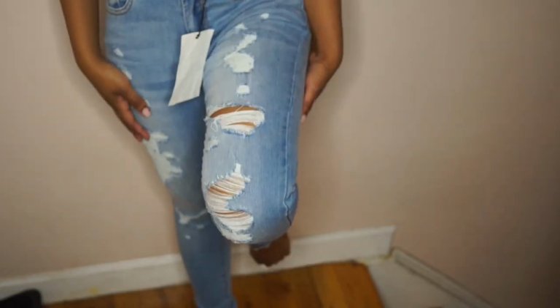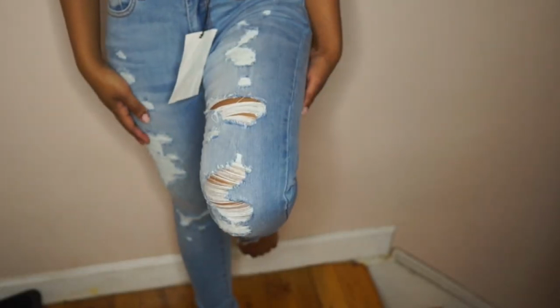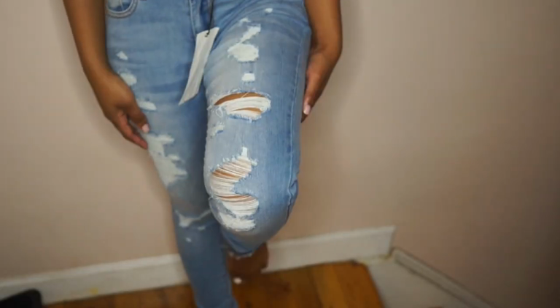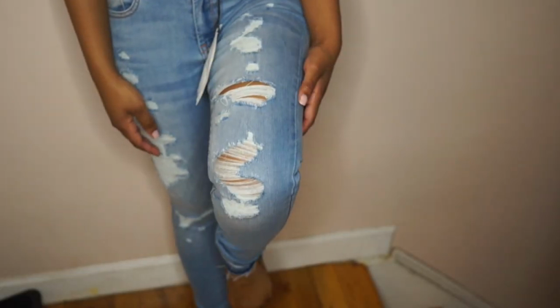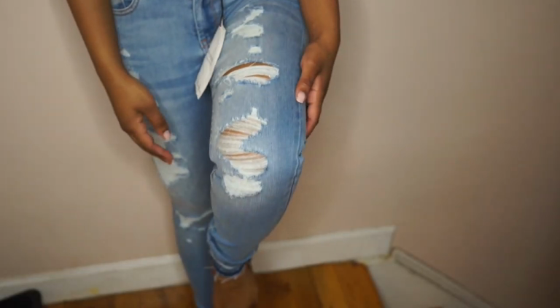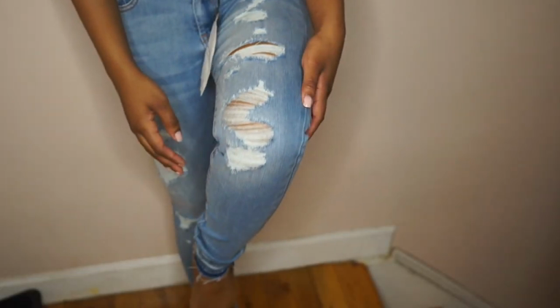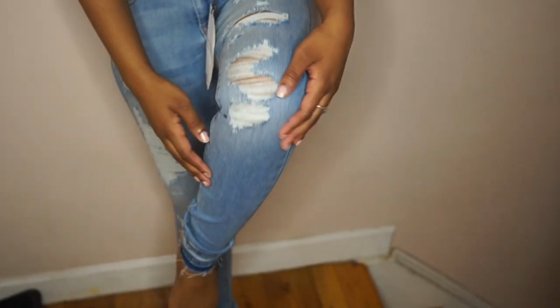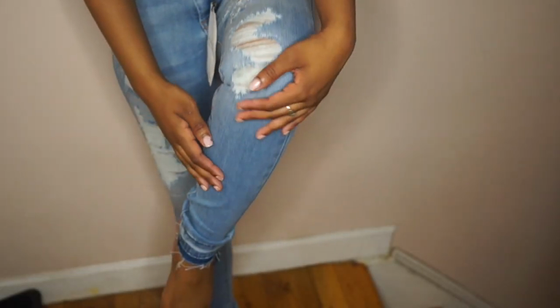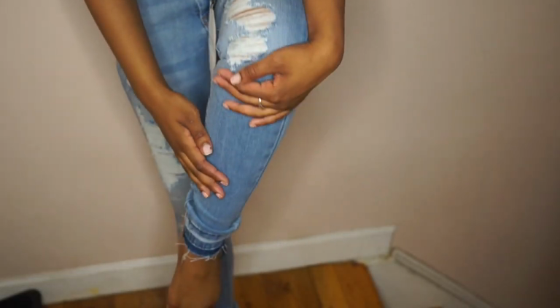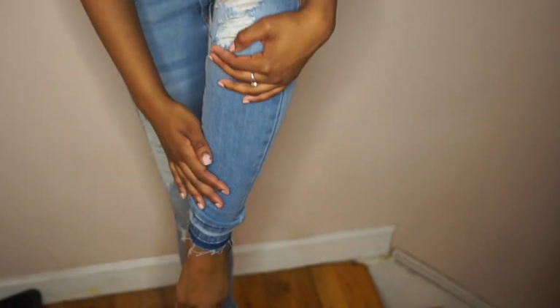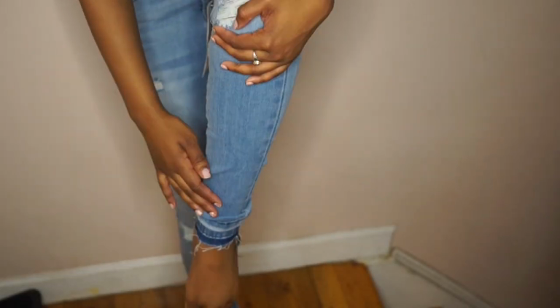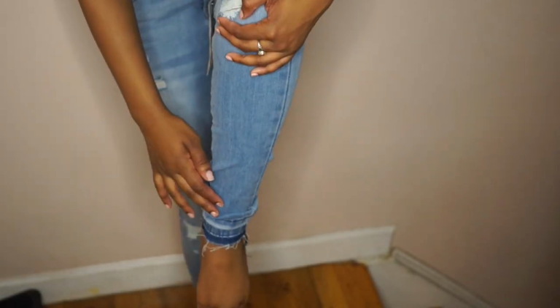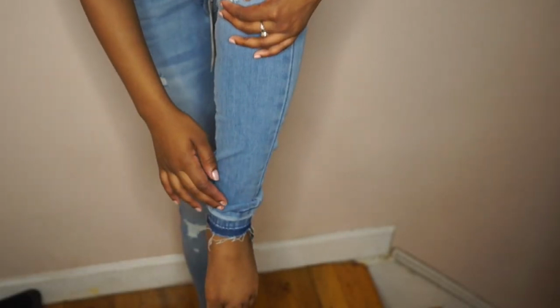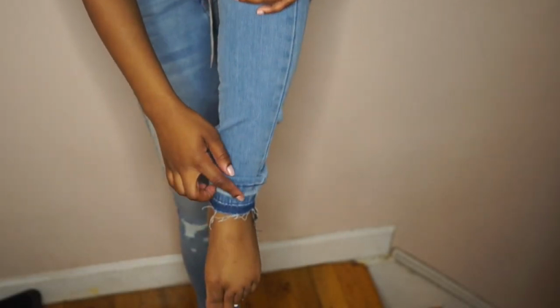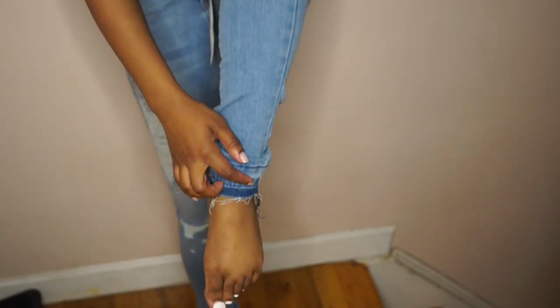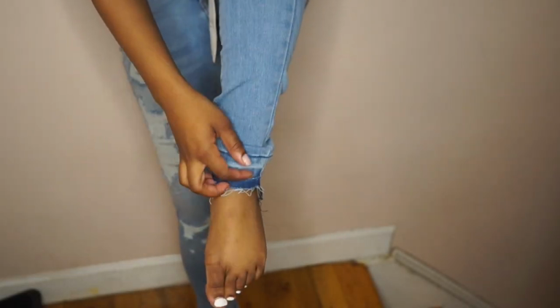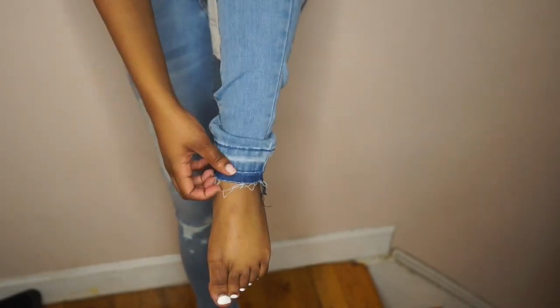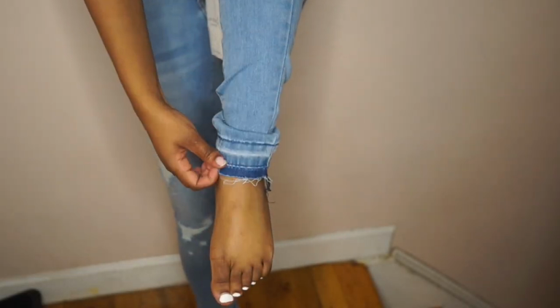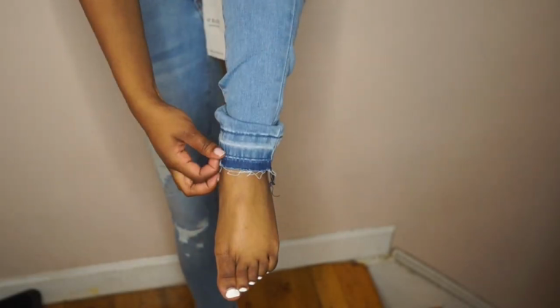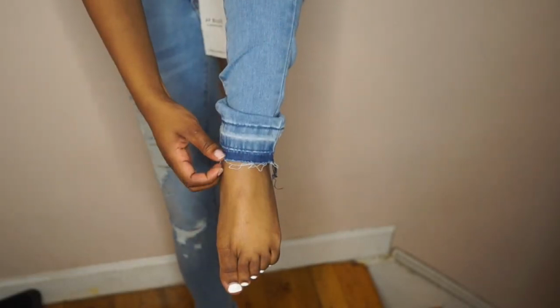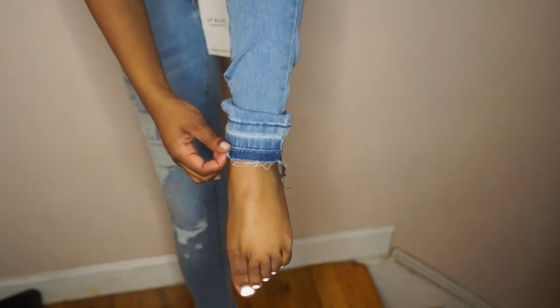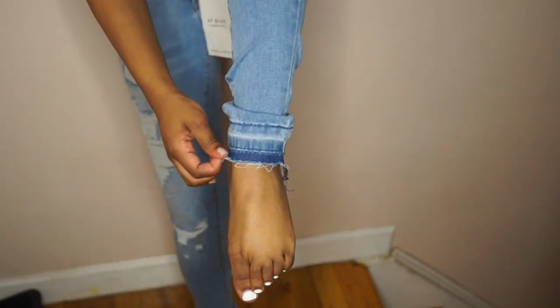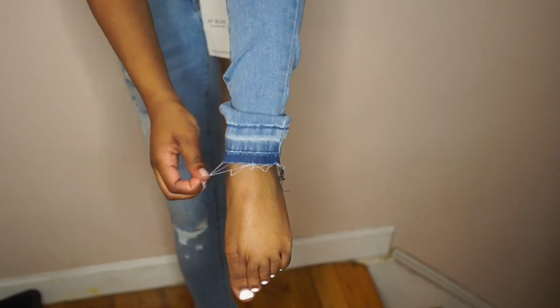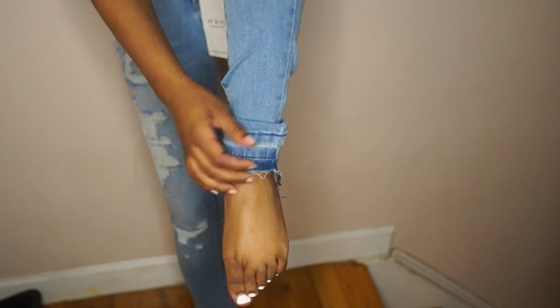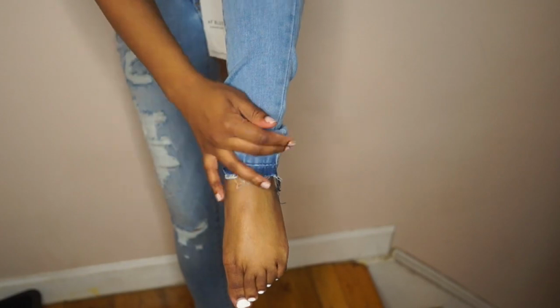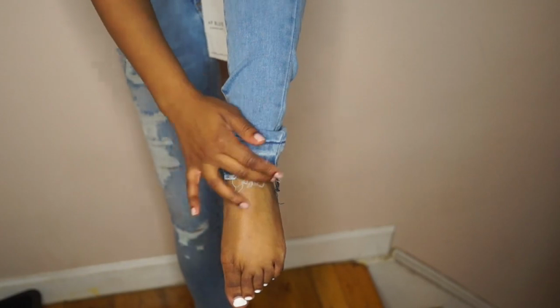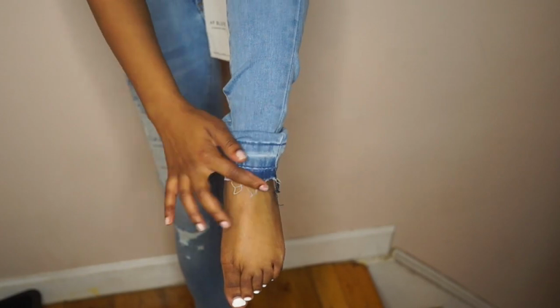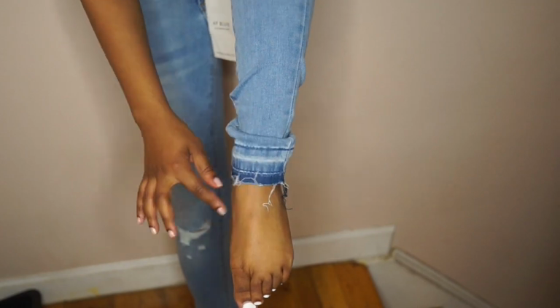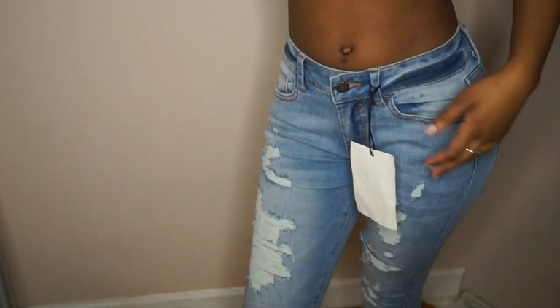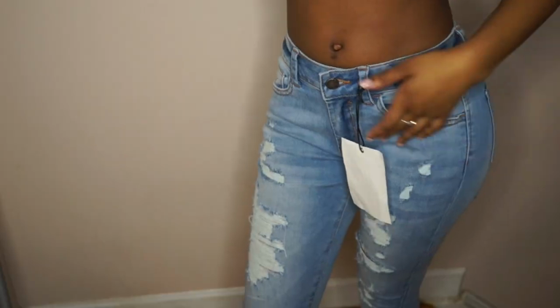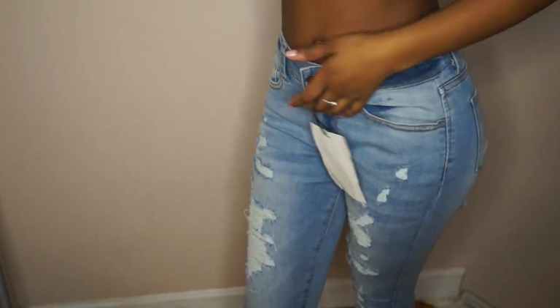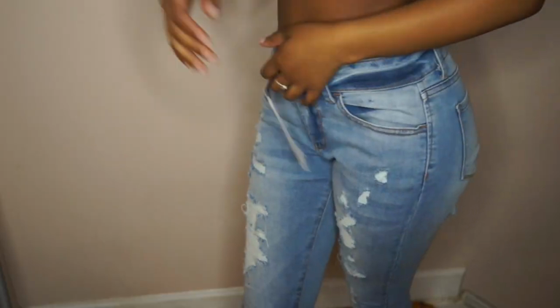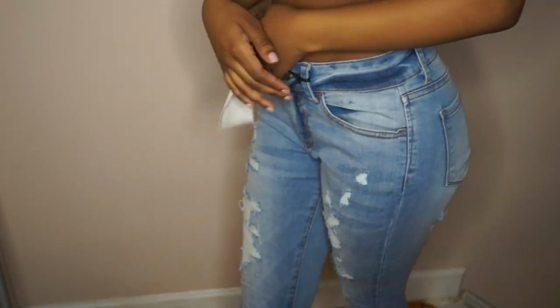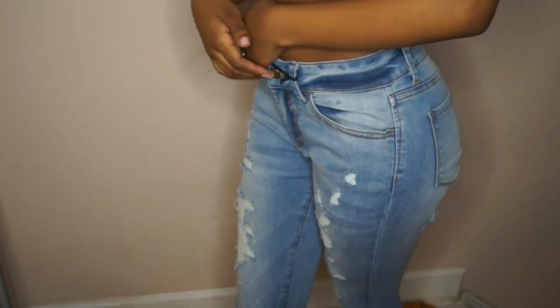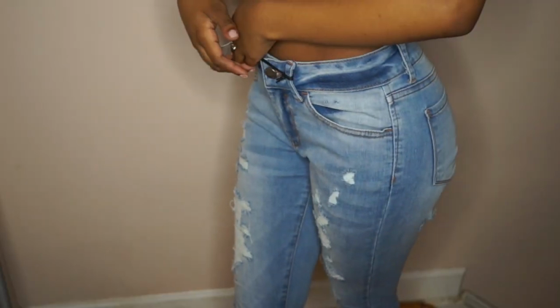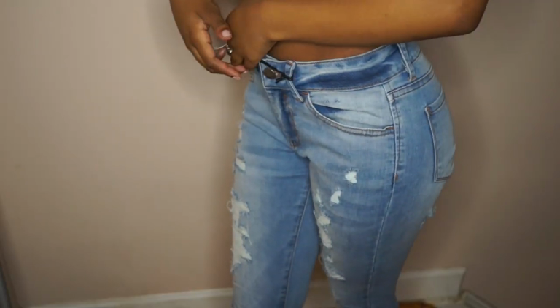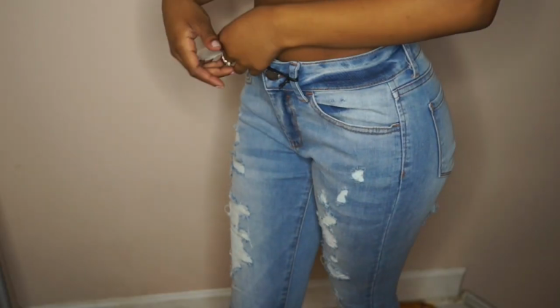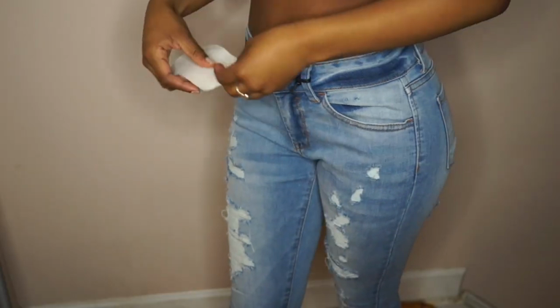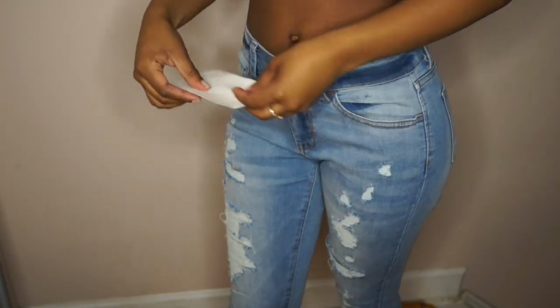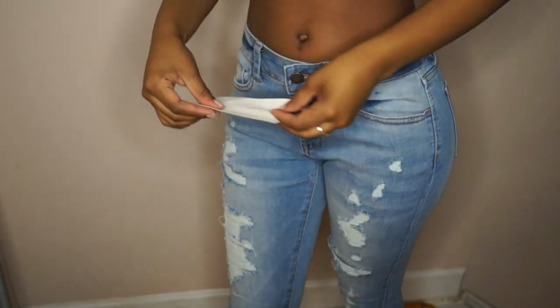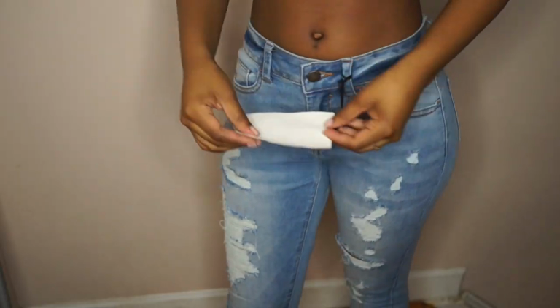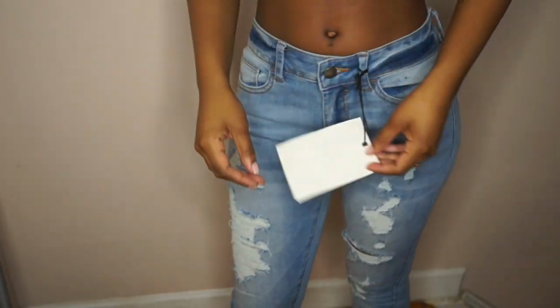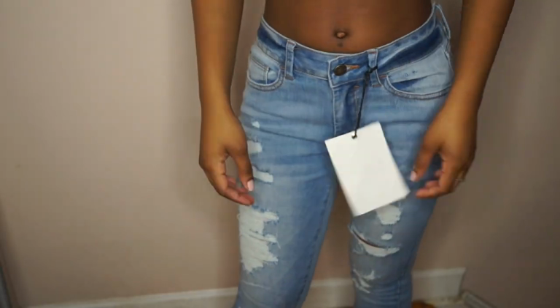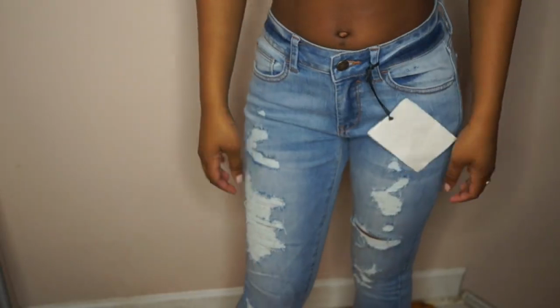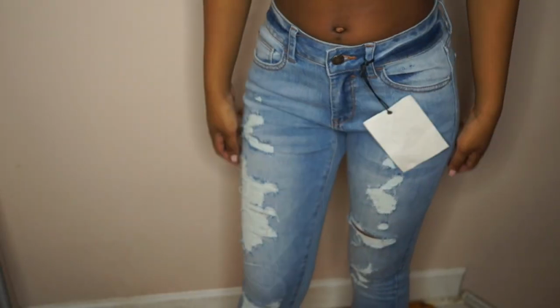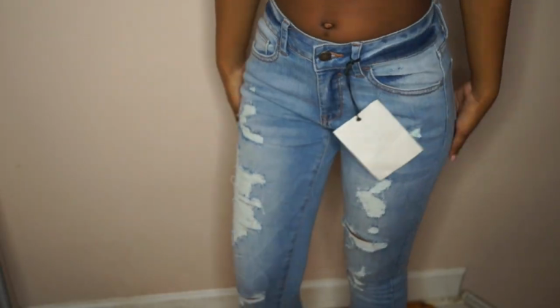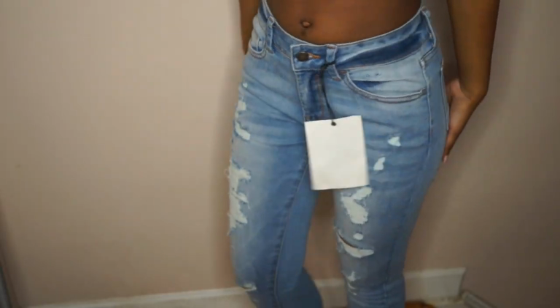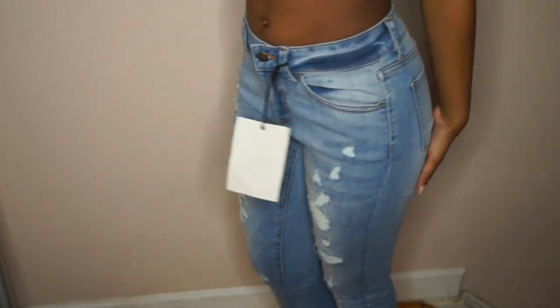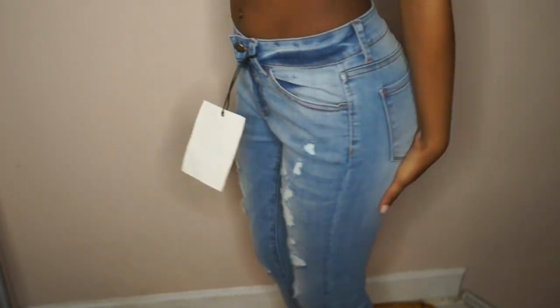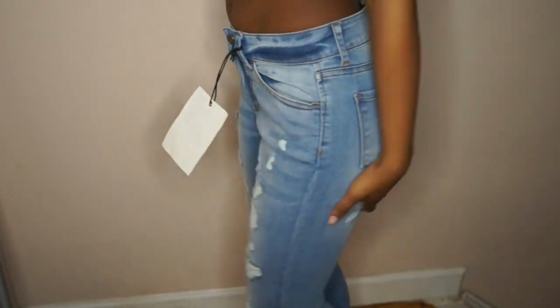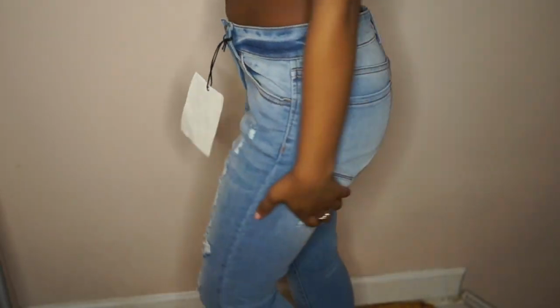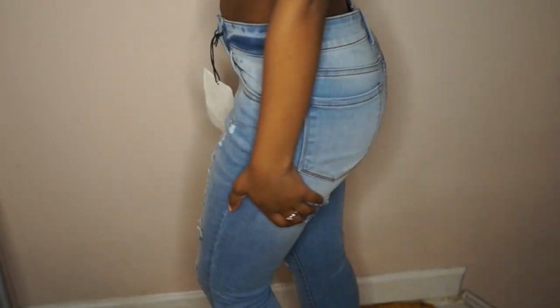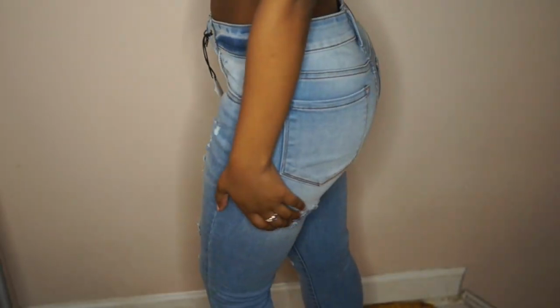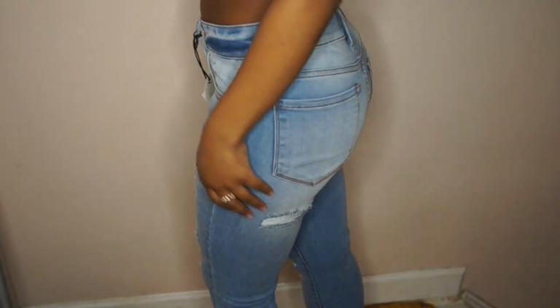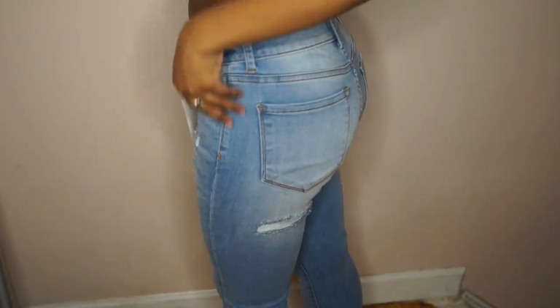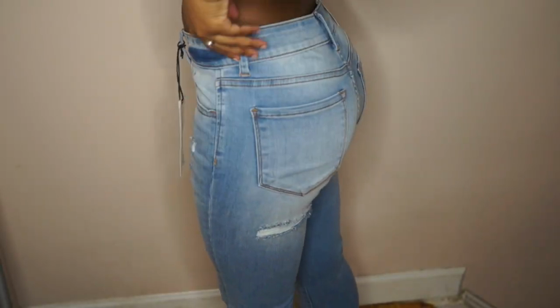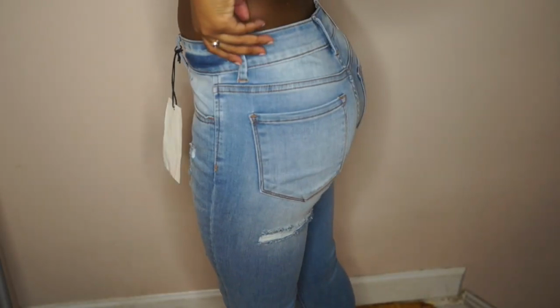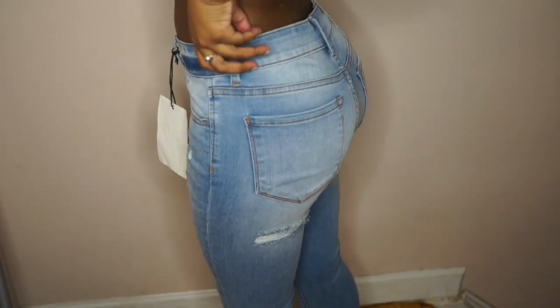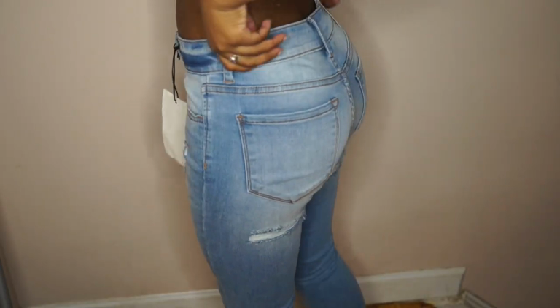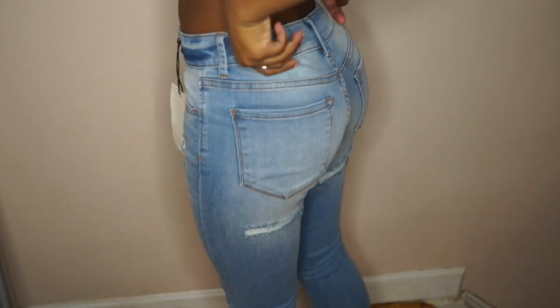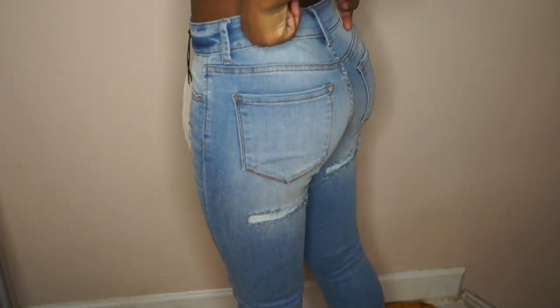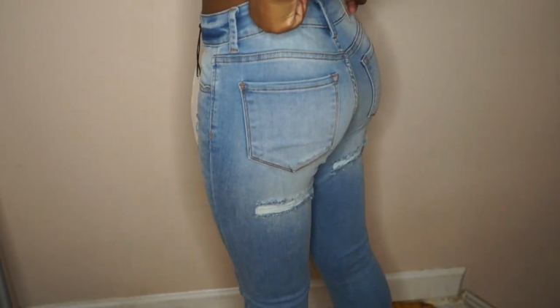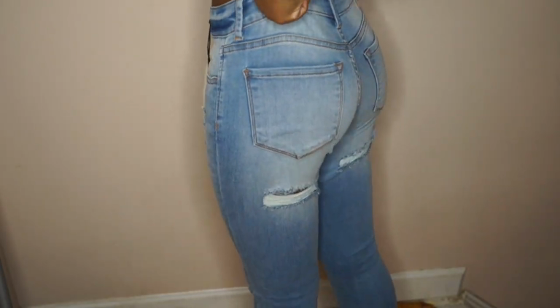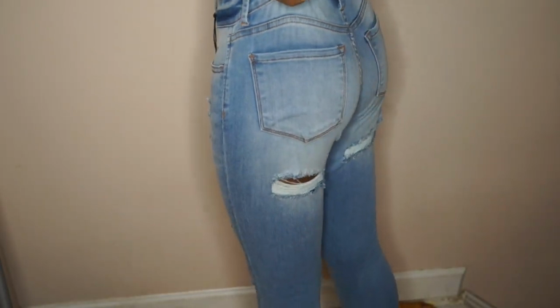I really like these jeans because of the bottom. Here I am showing it to you guys — I really love those details on any pairs of jeans.